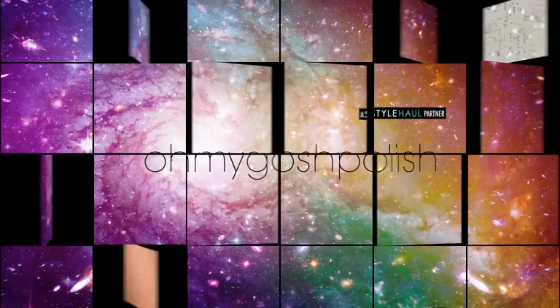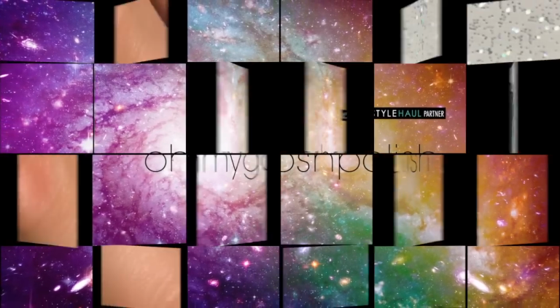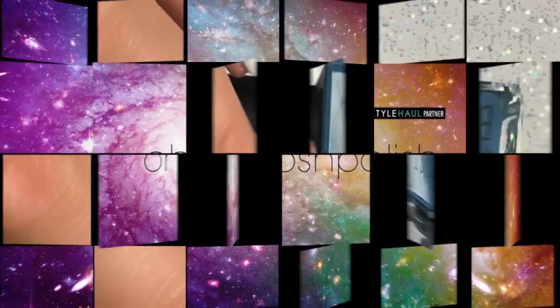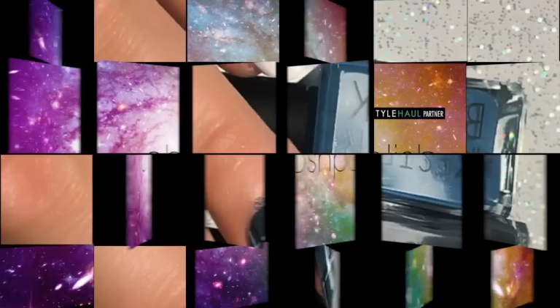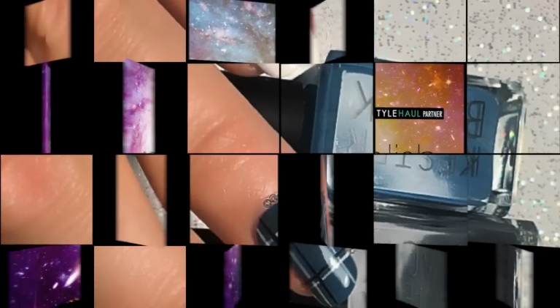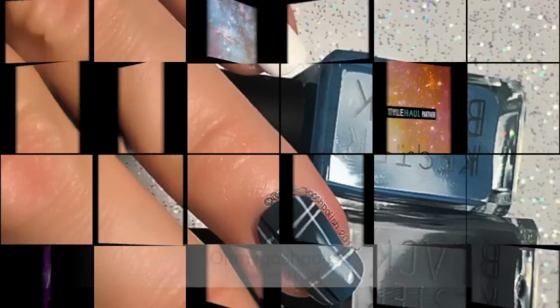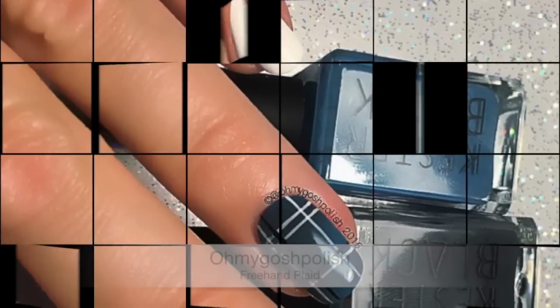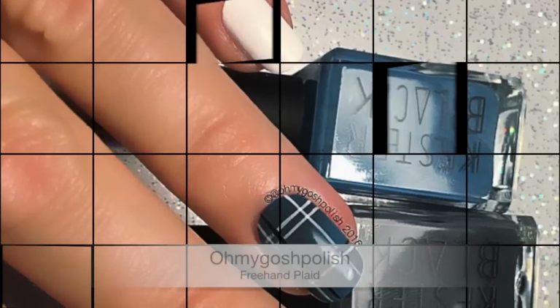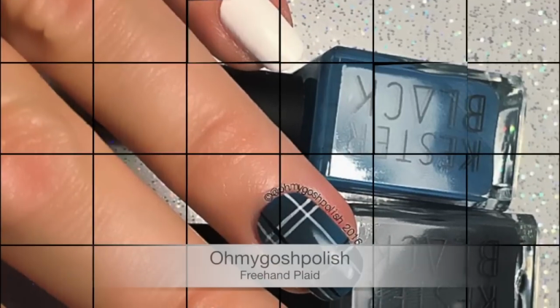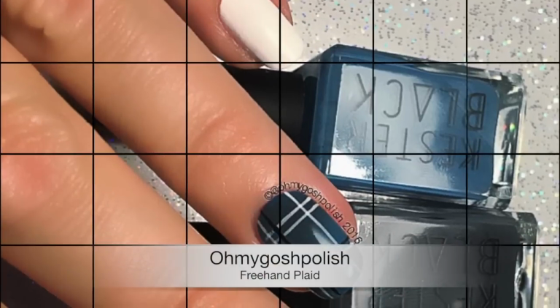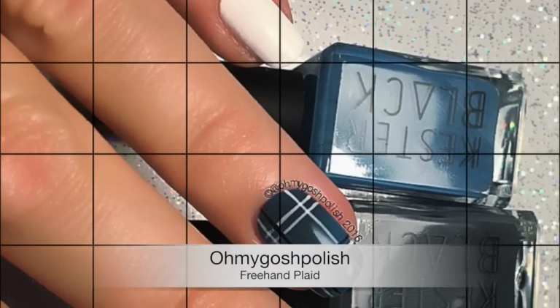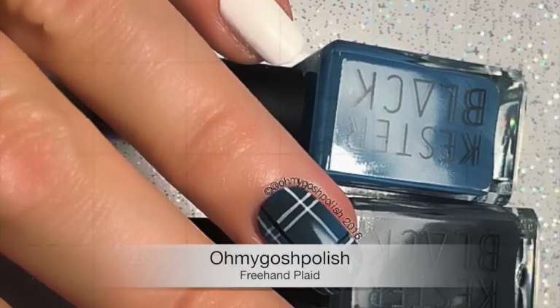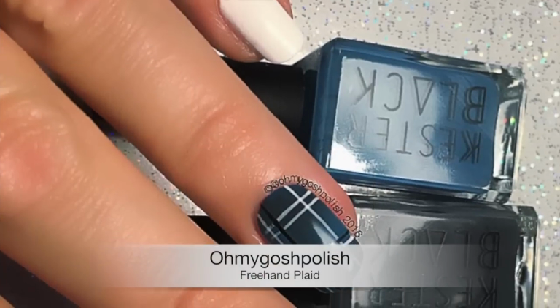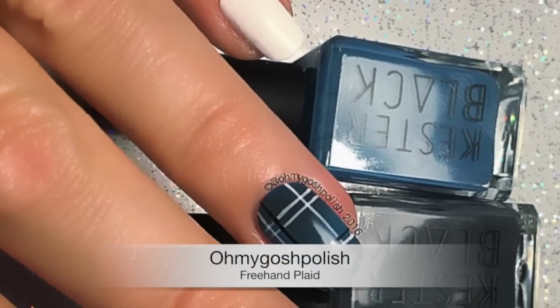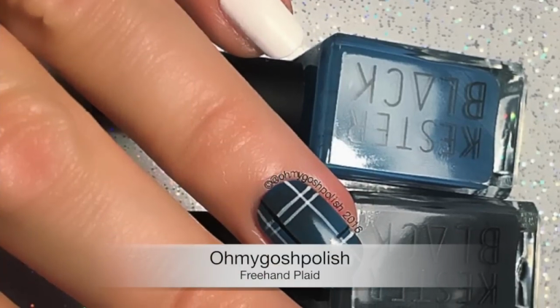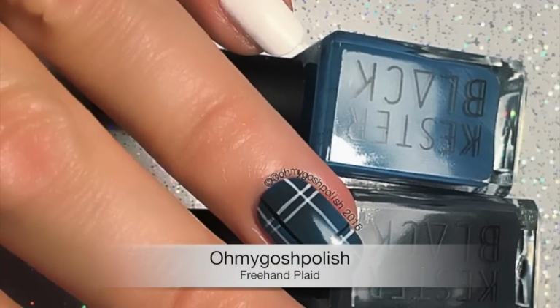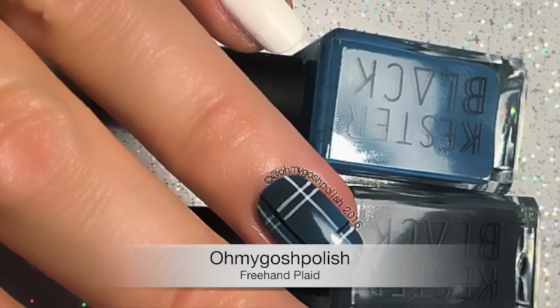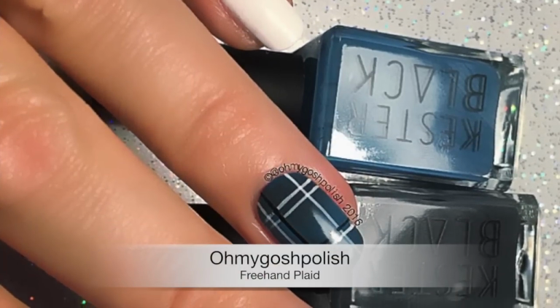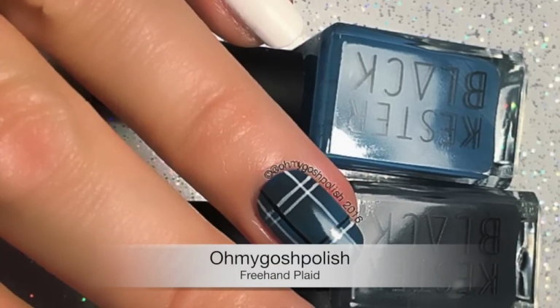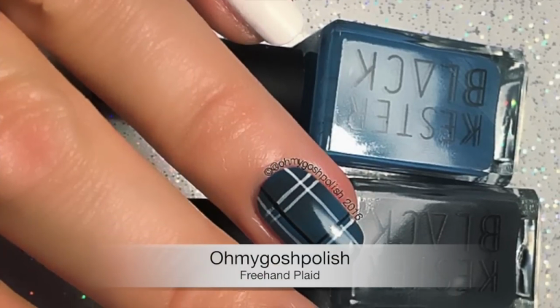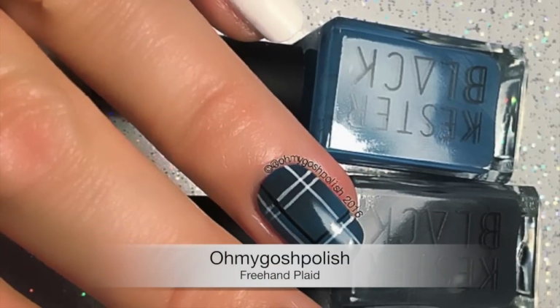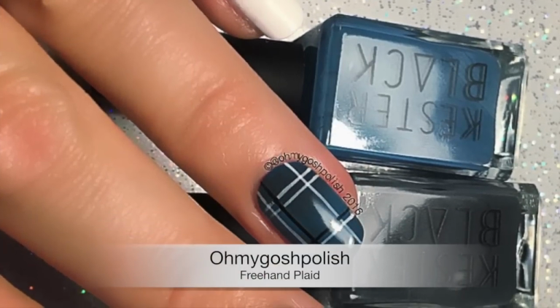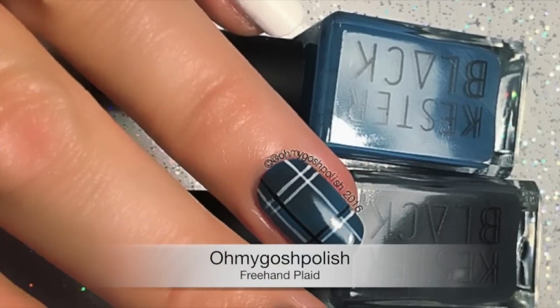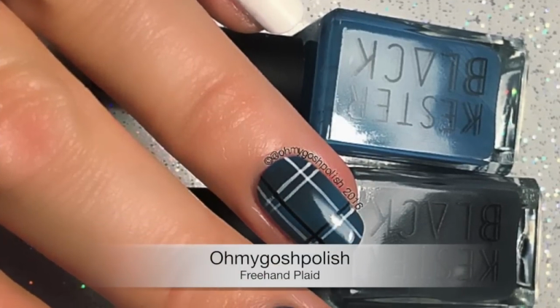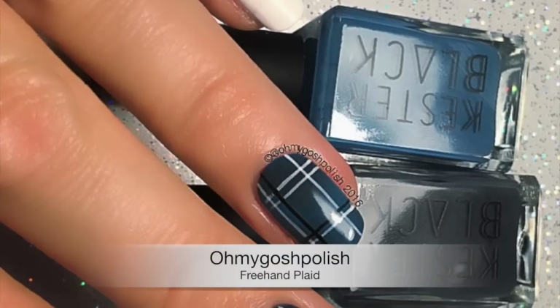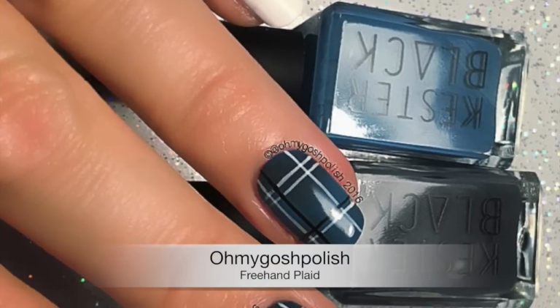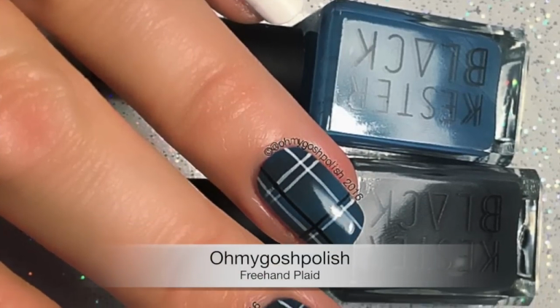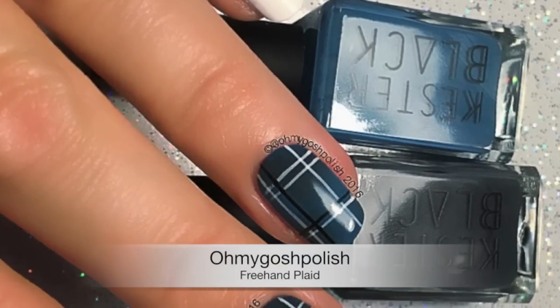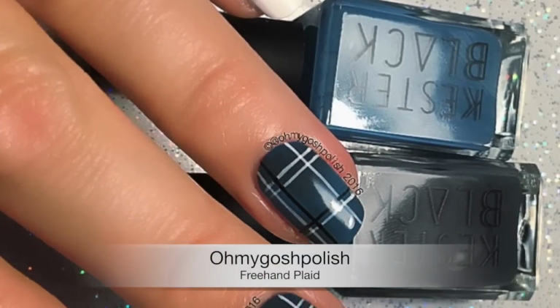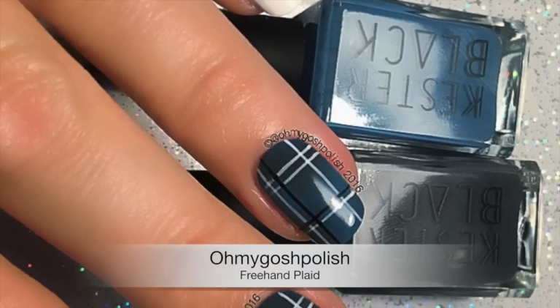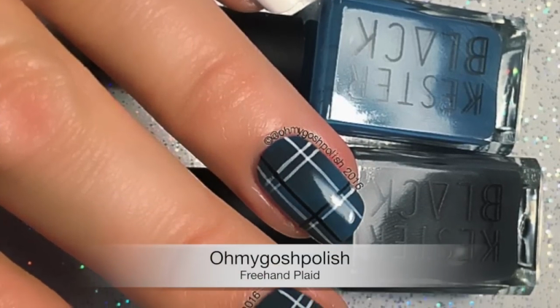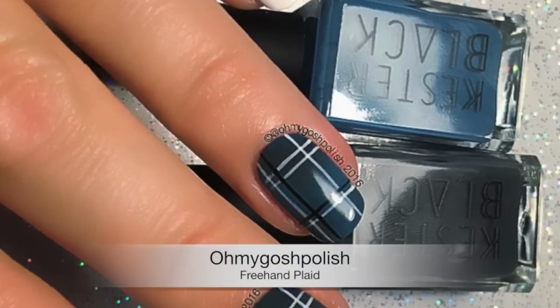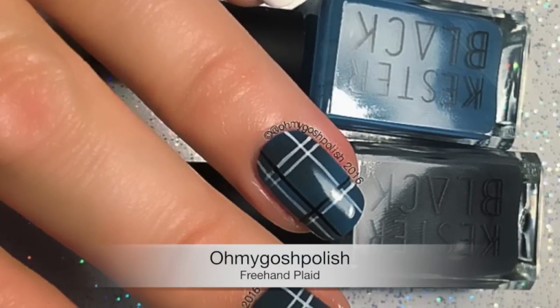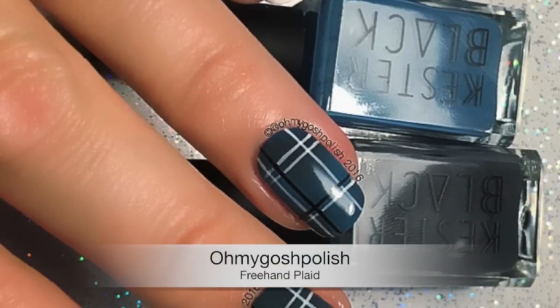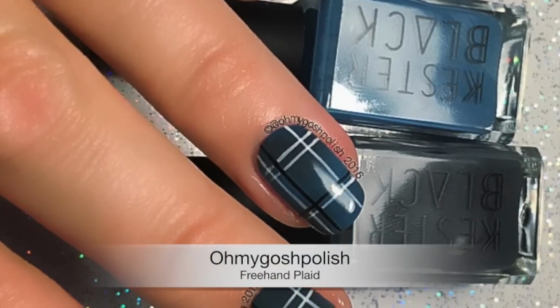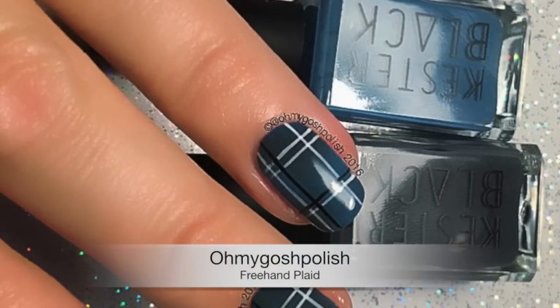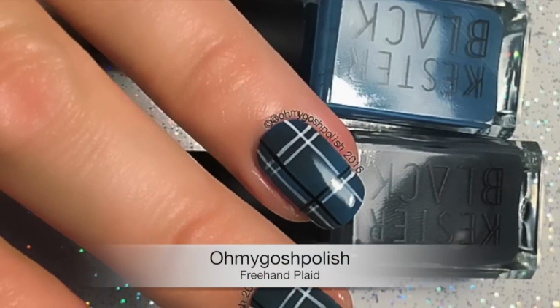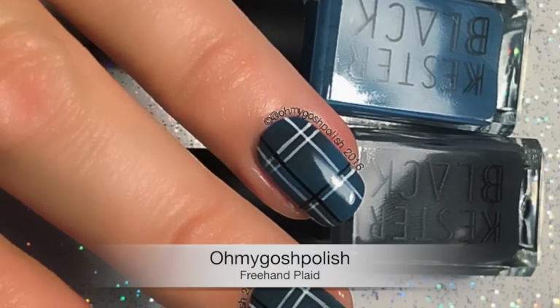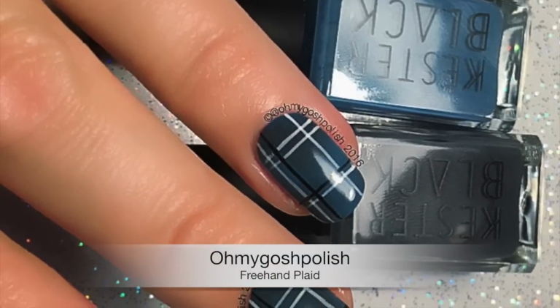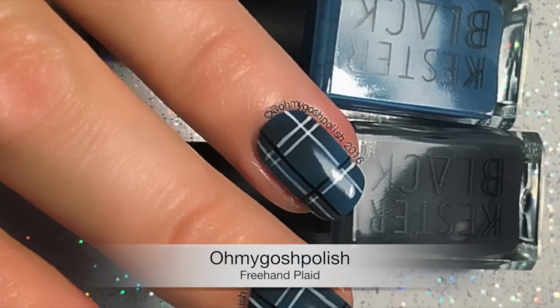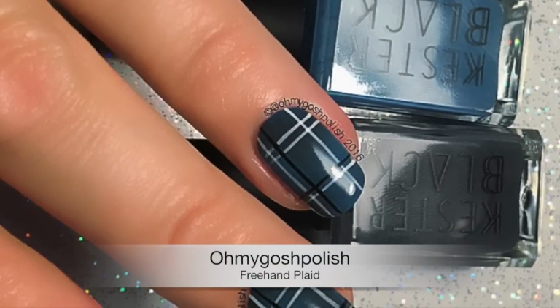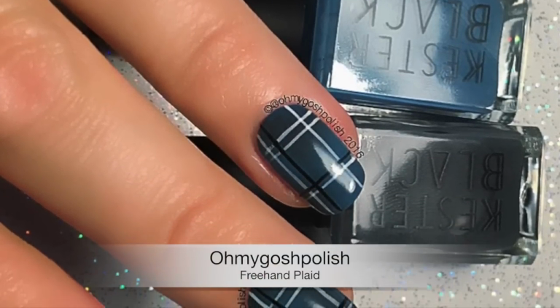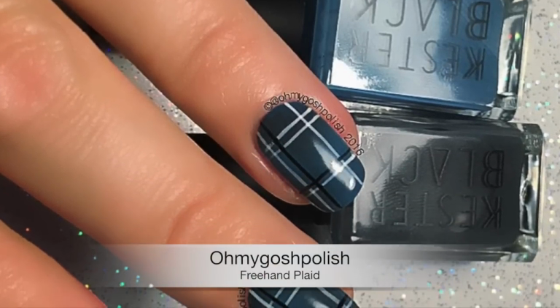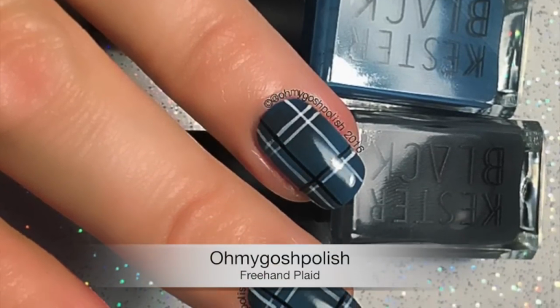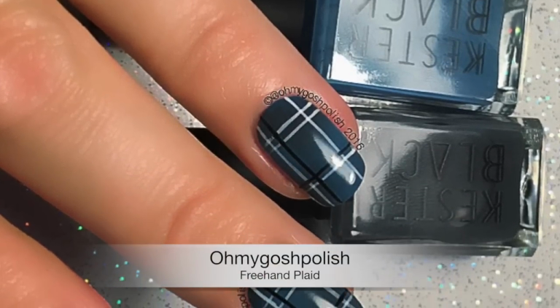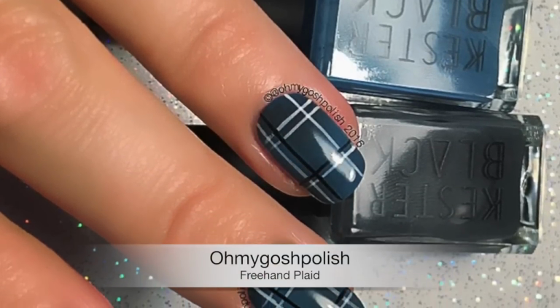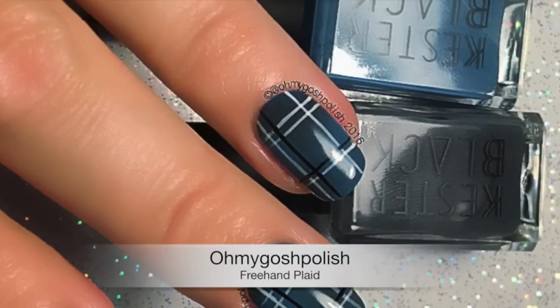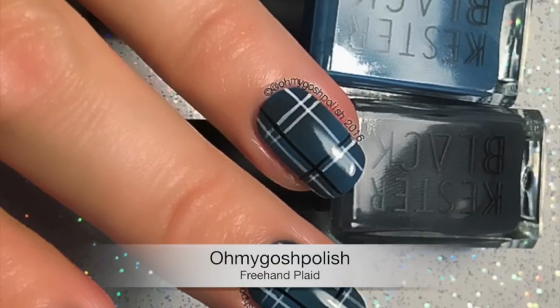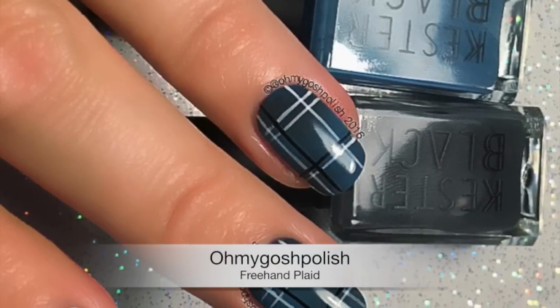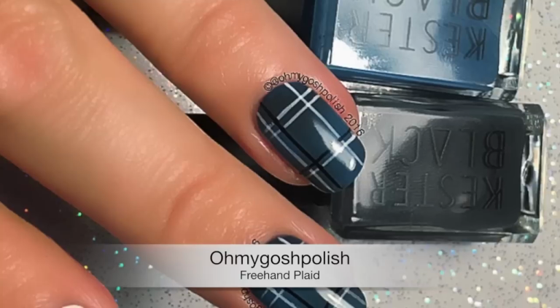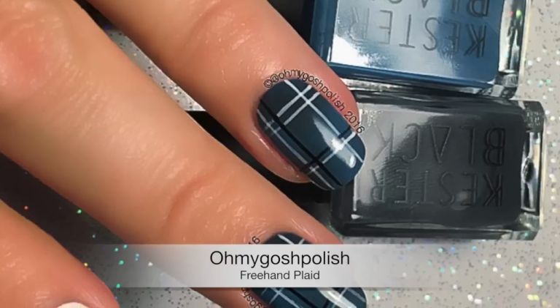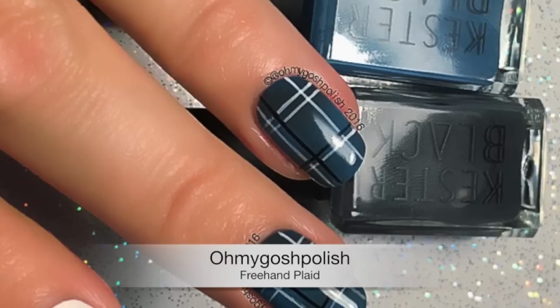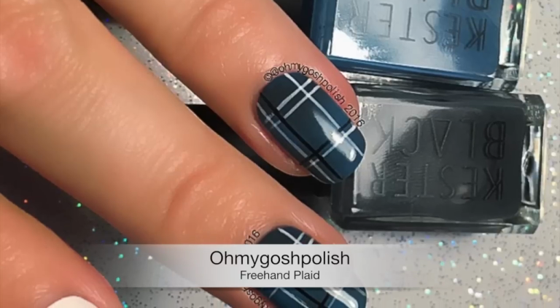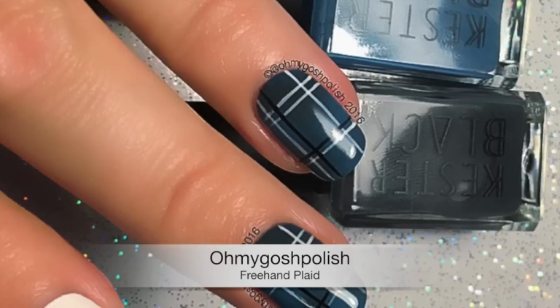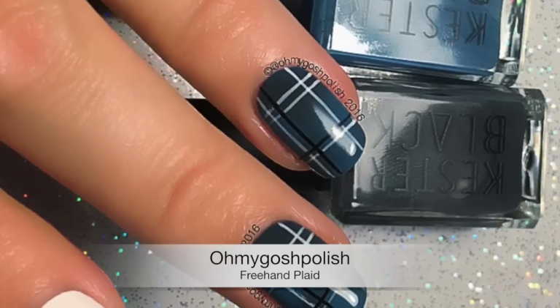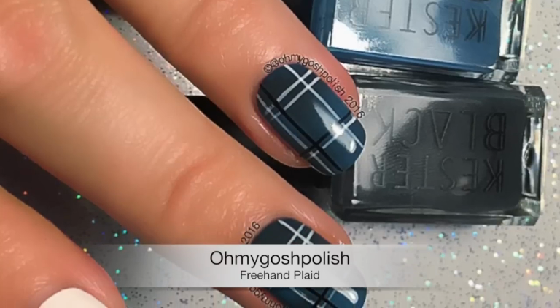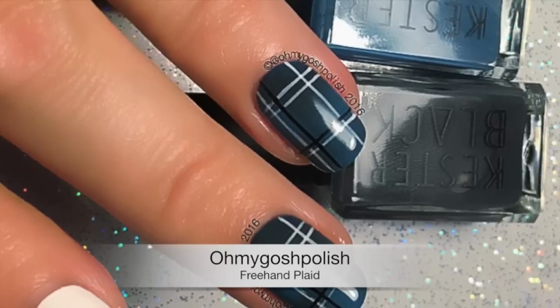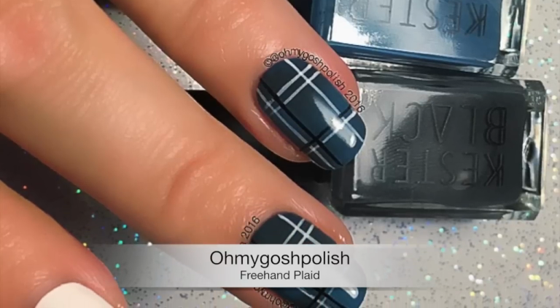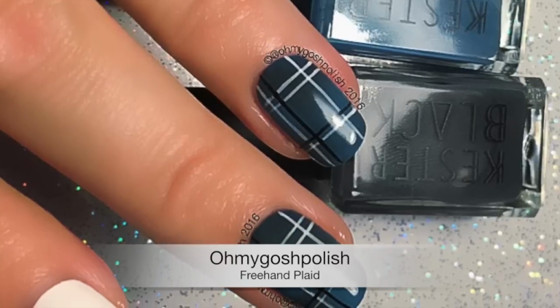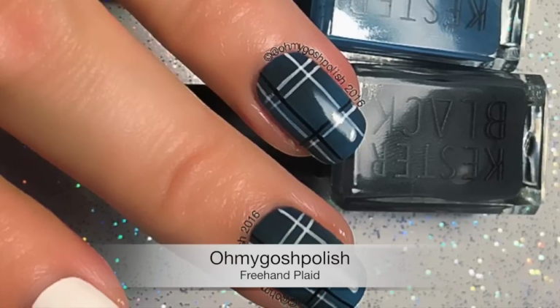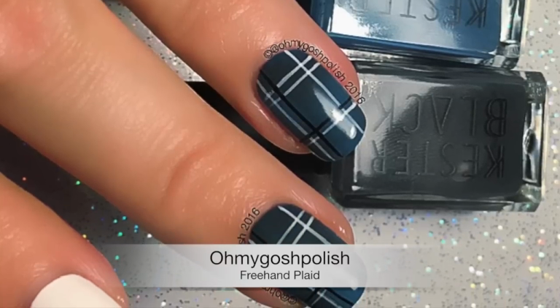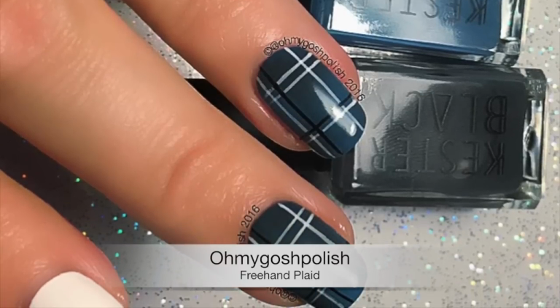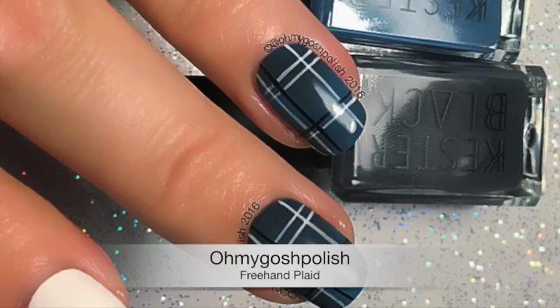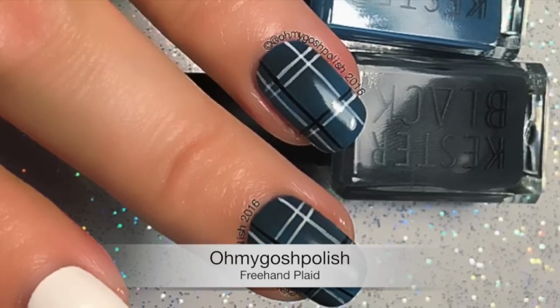Hey Jiggy! So today we are doing an easy freehand plaid. I really hope you like it. Let's get into it.